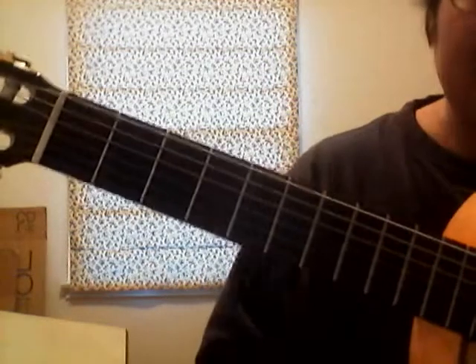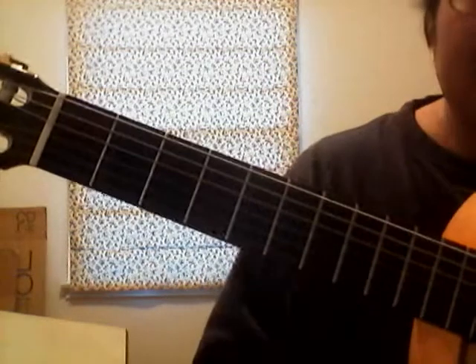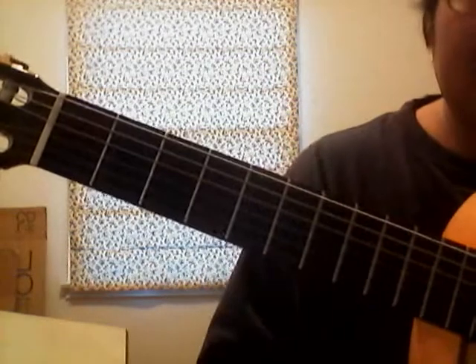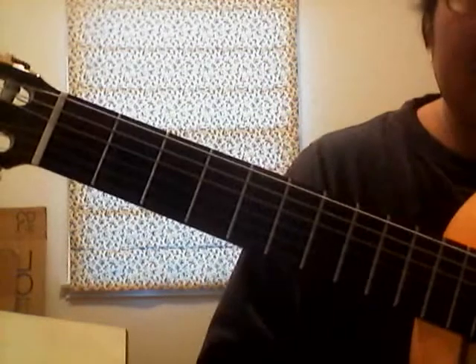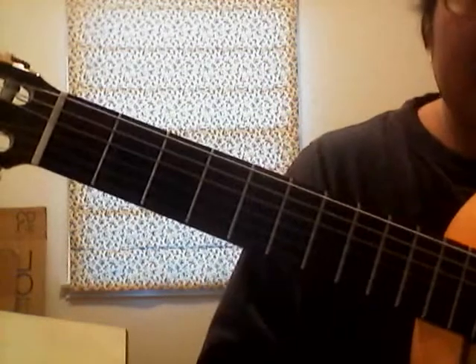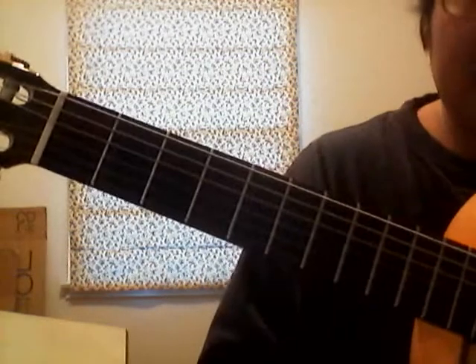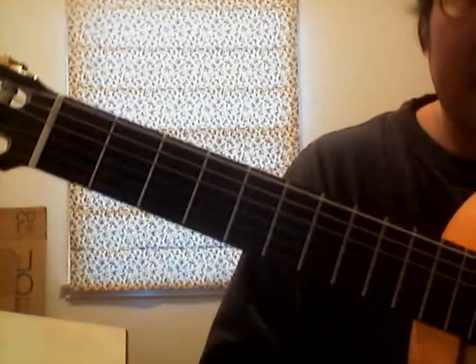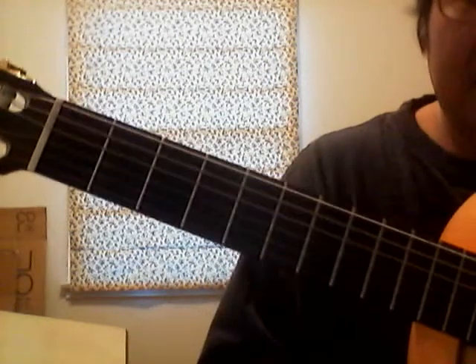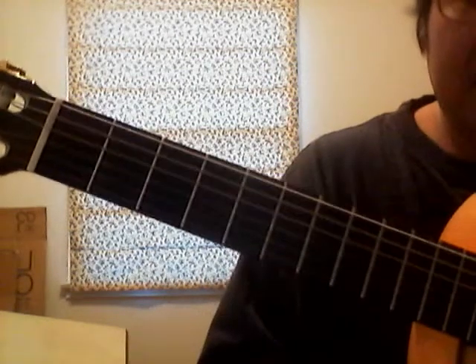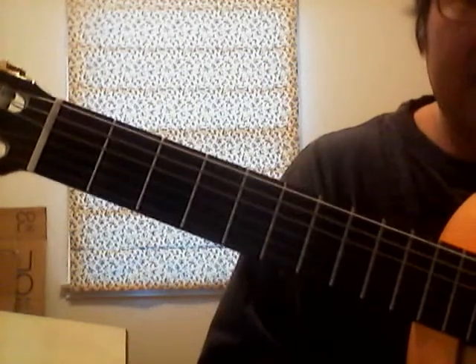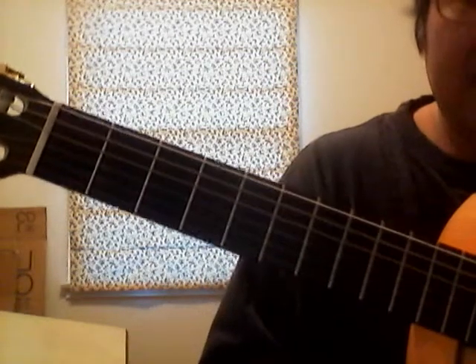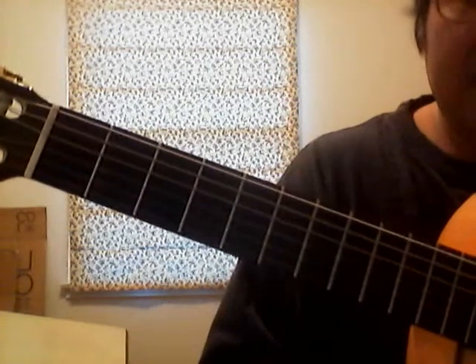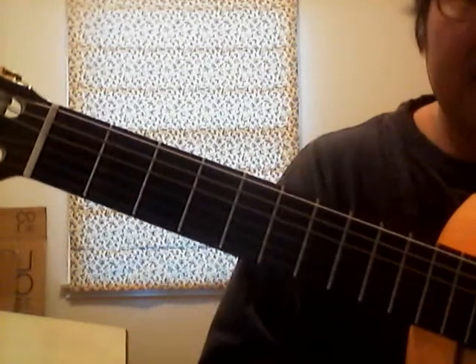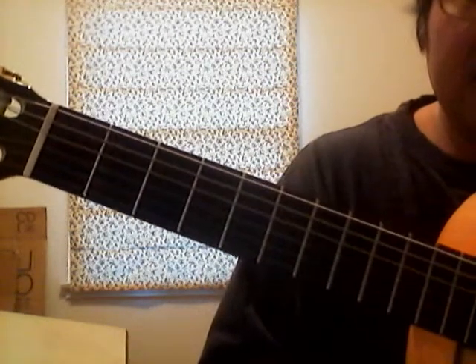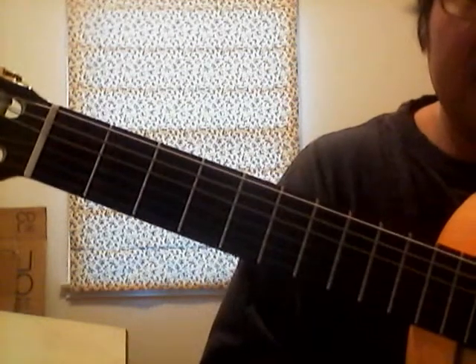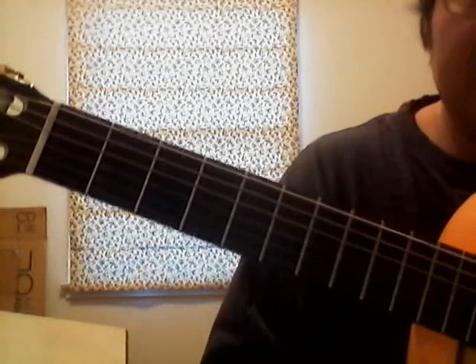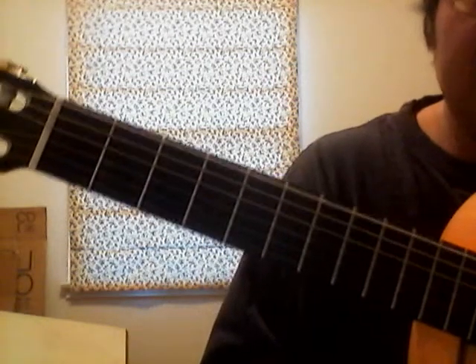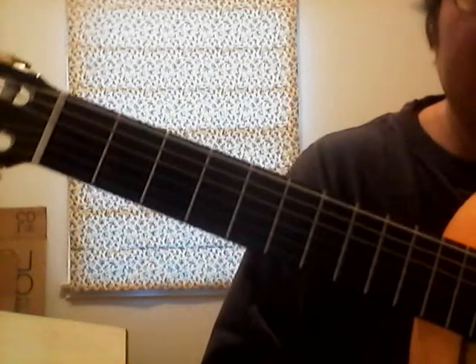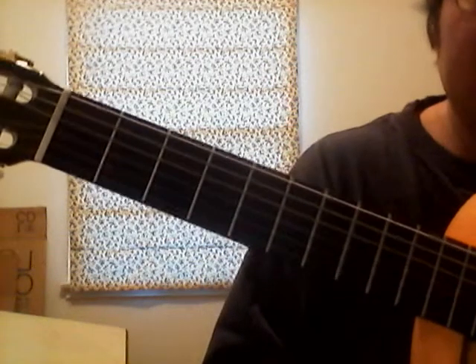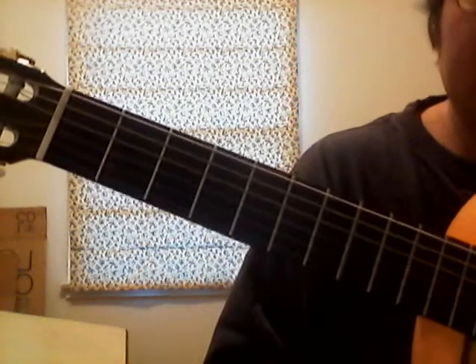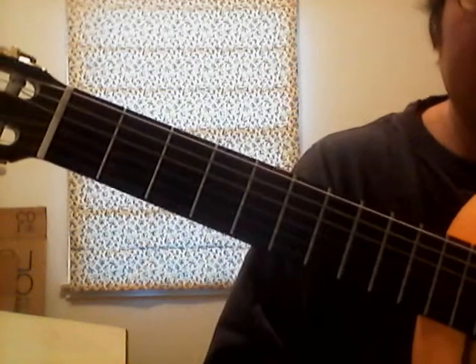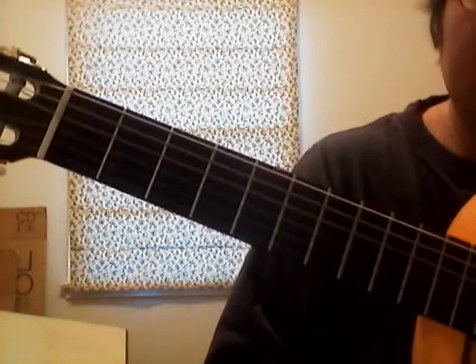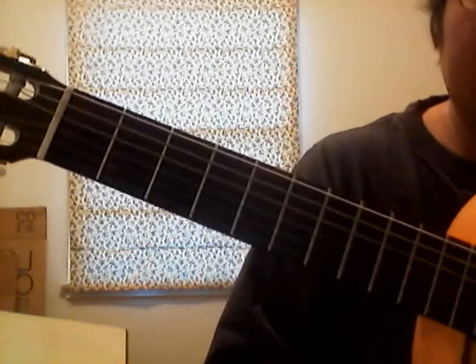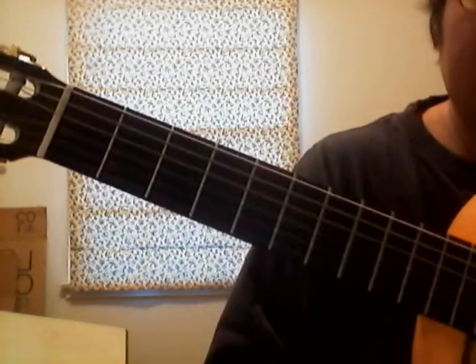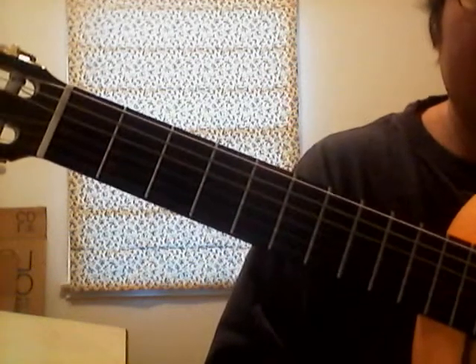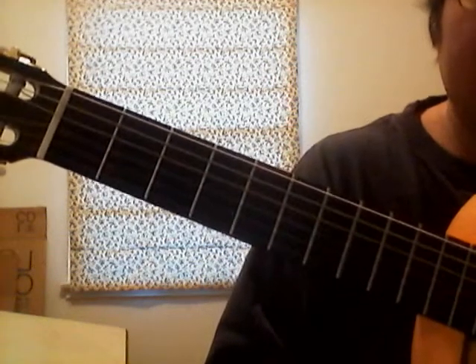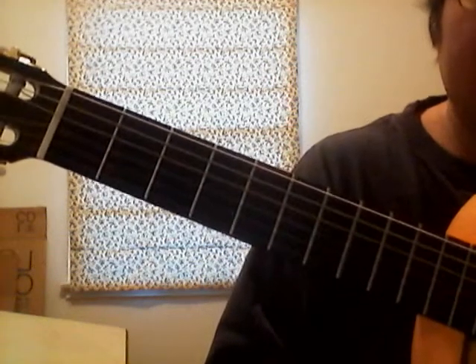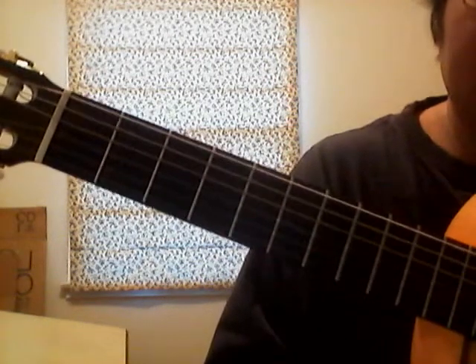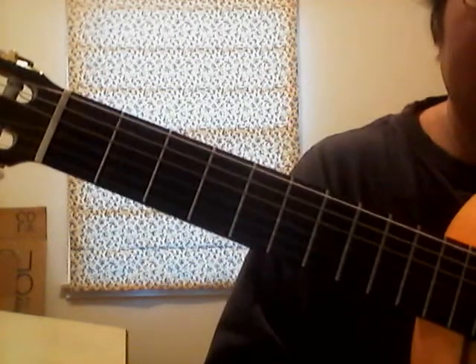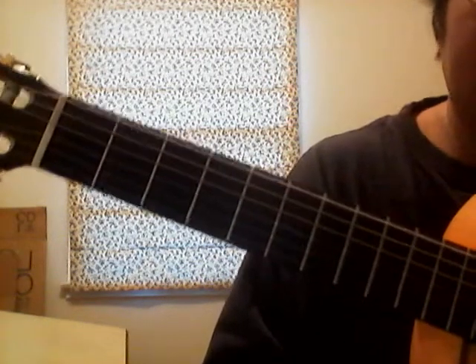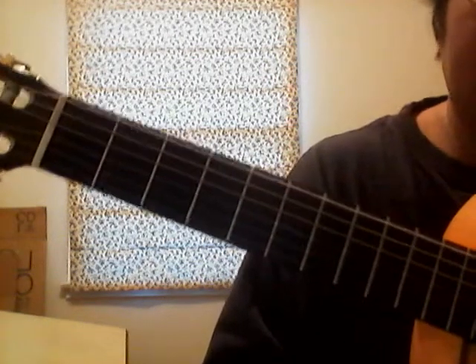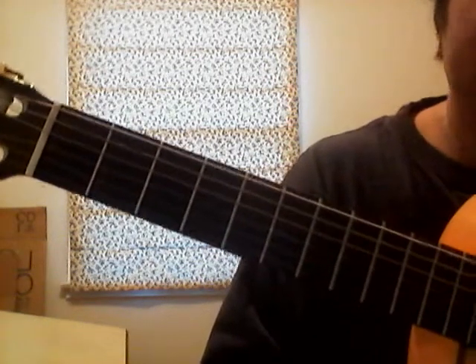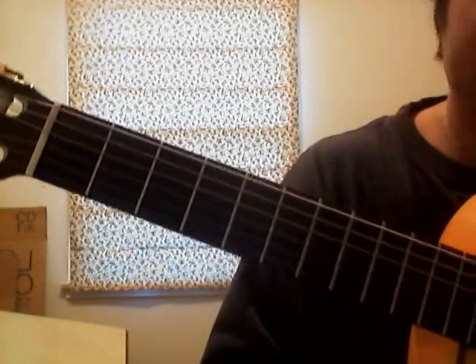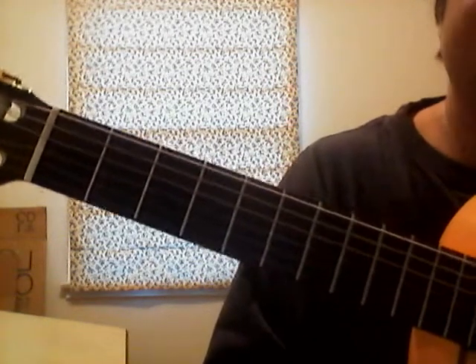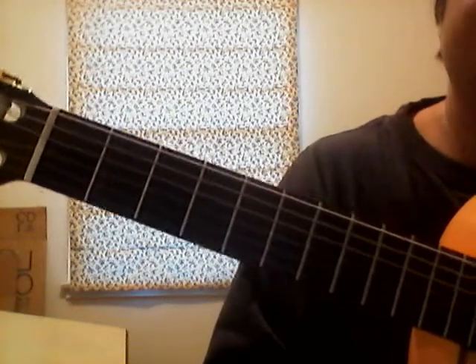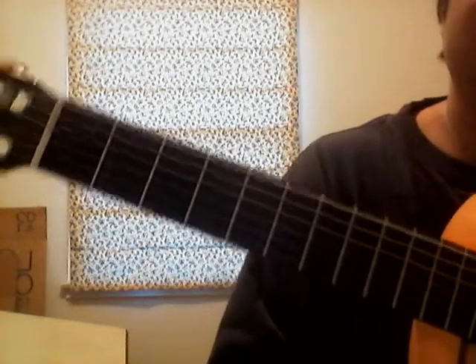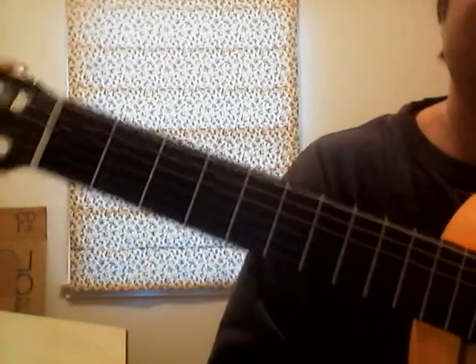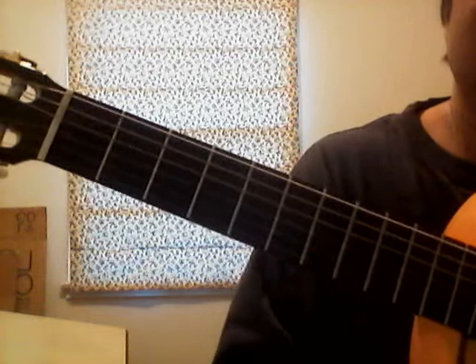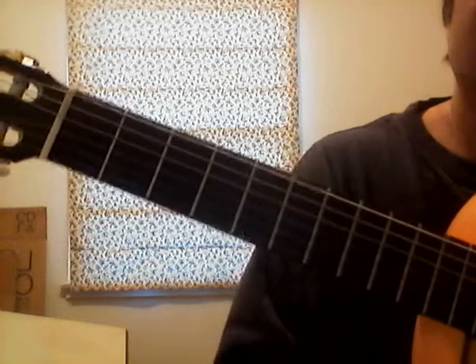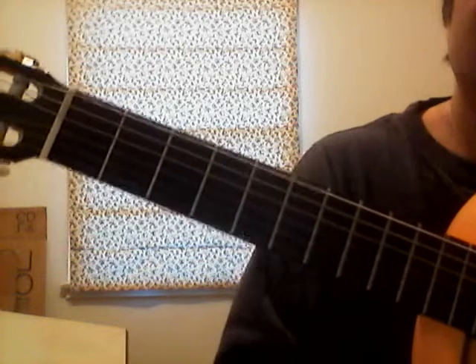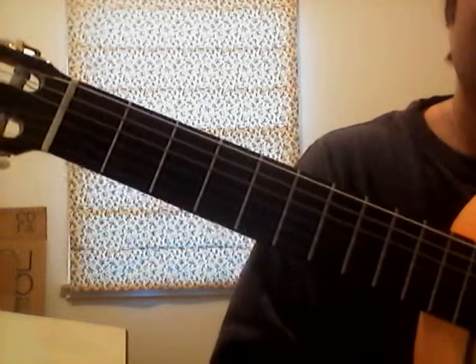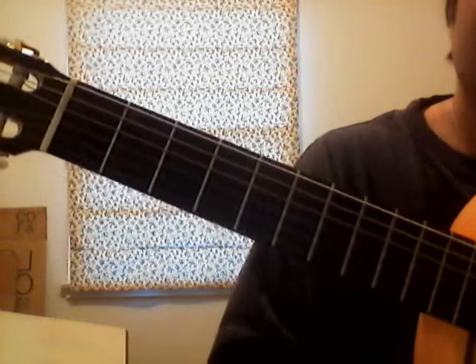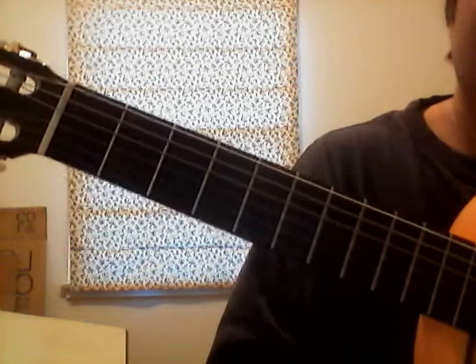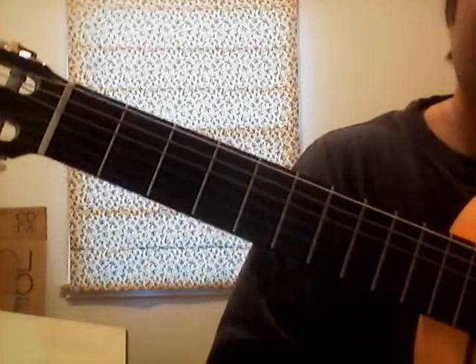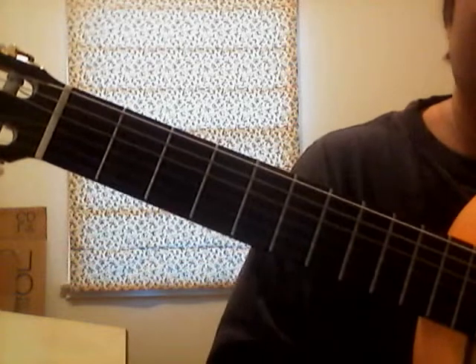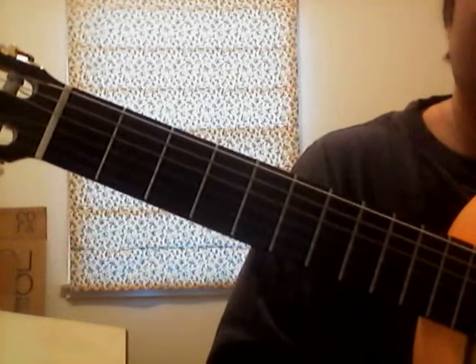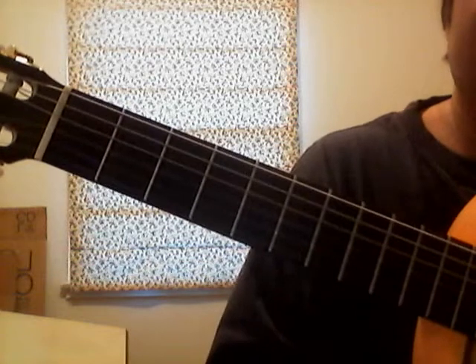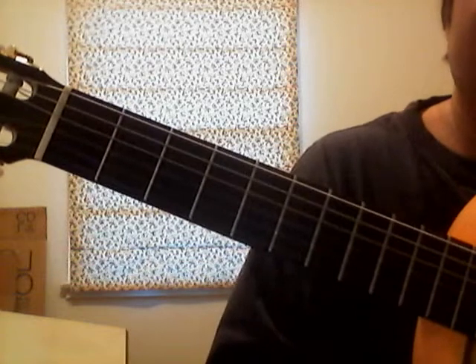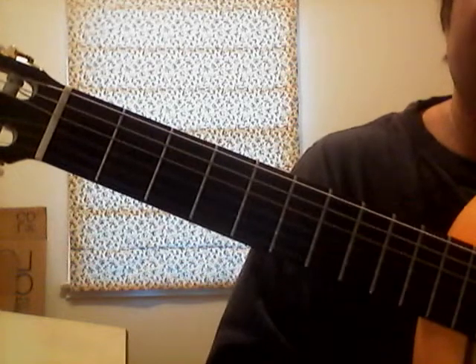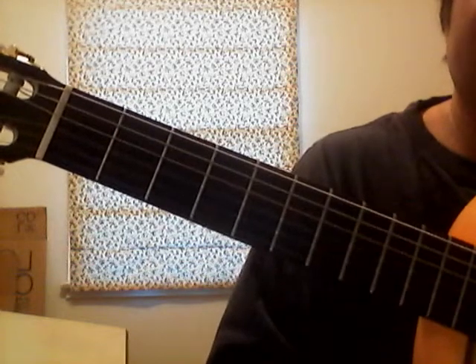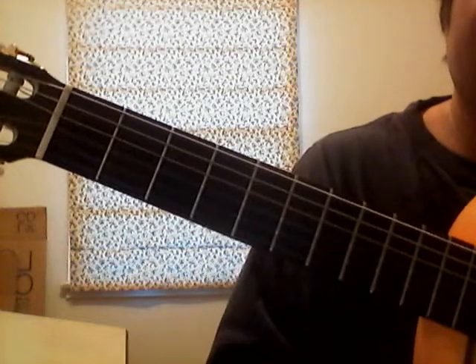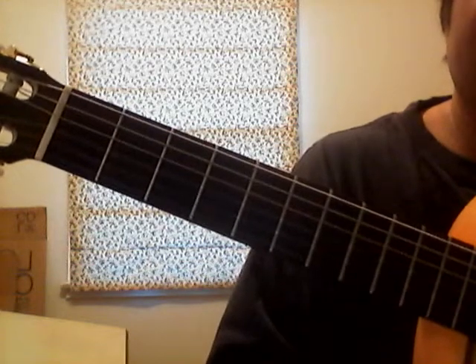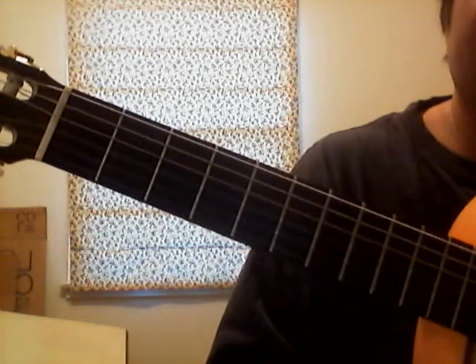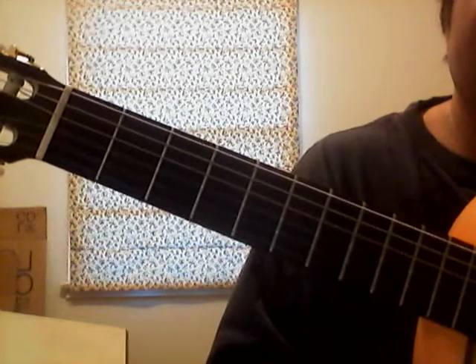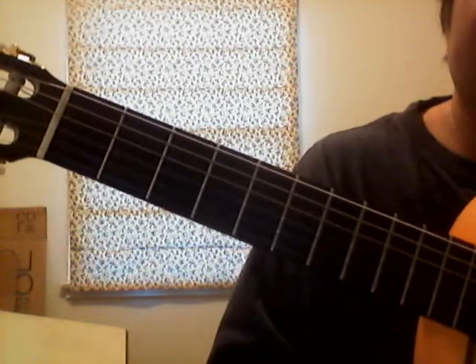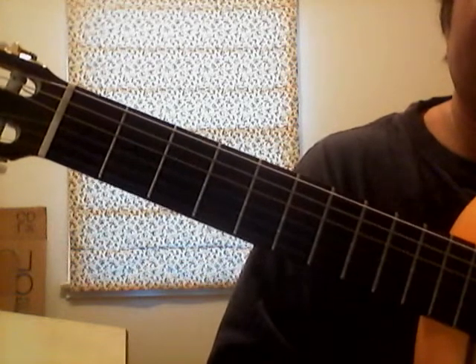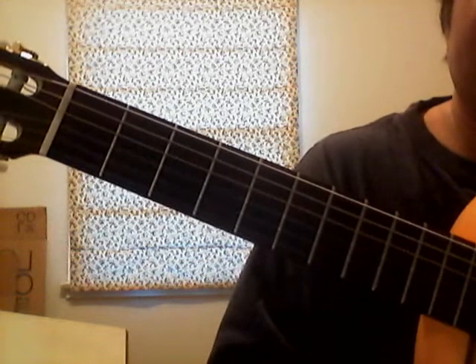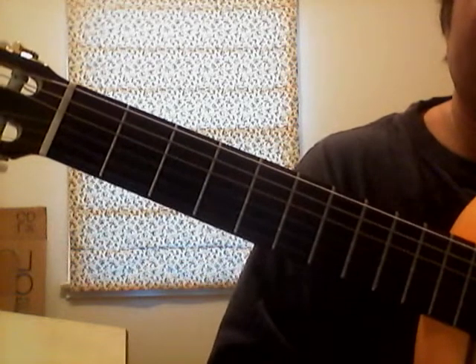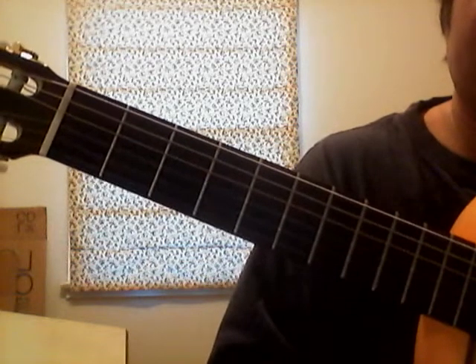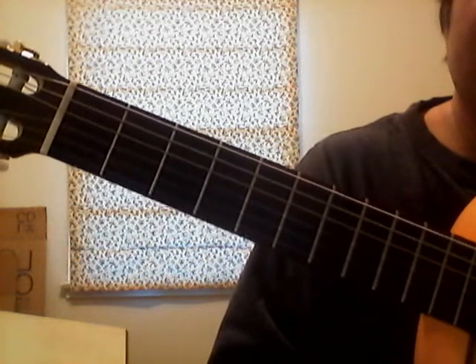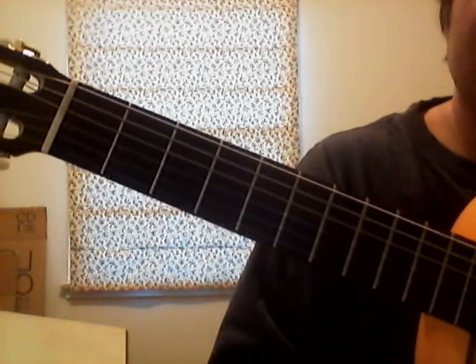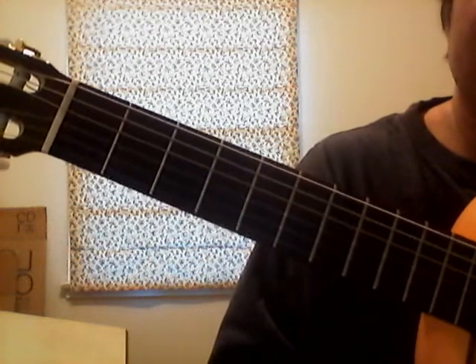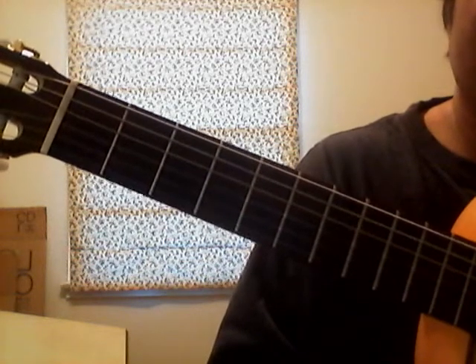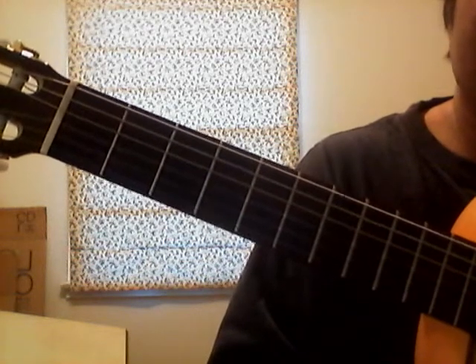Alright, let me explain the G pentatonic scale and also the examples that go along with that.